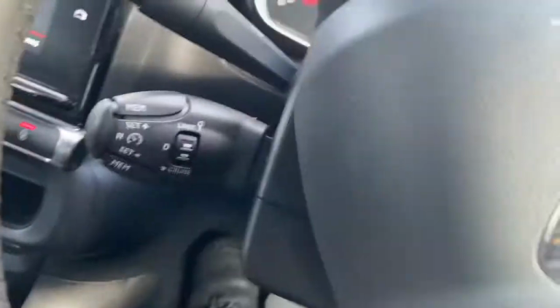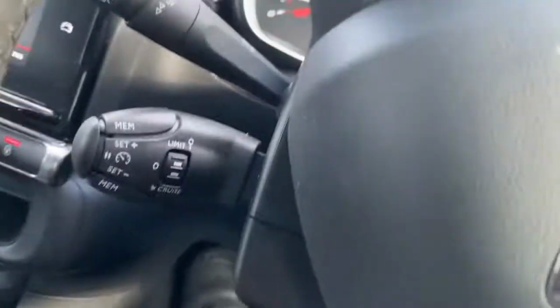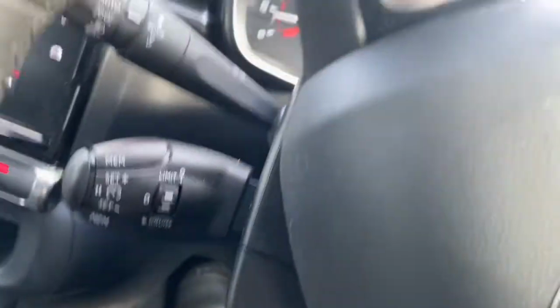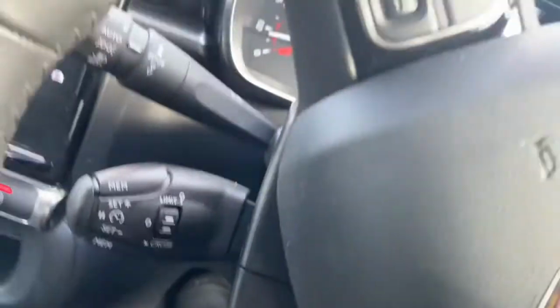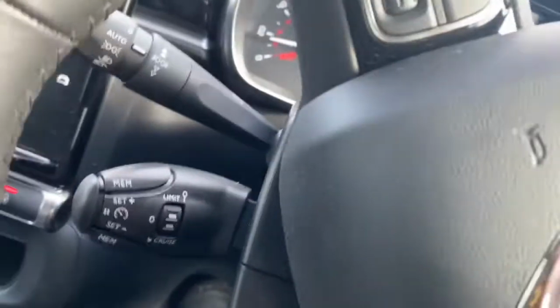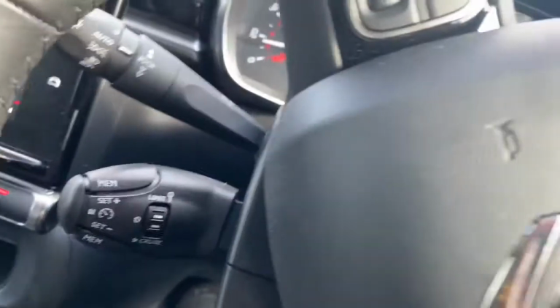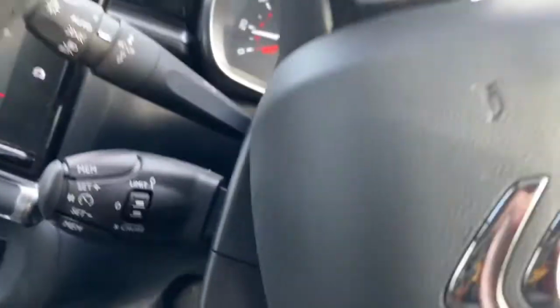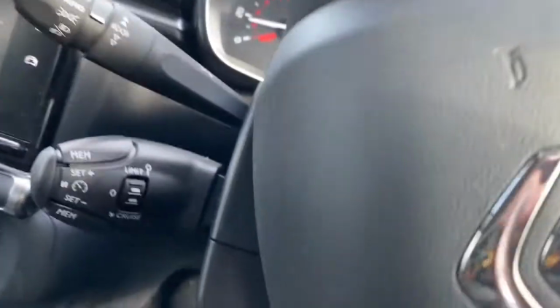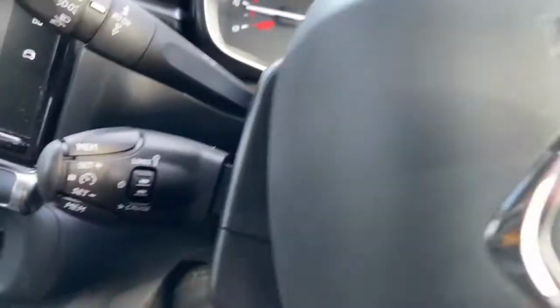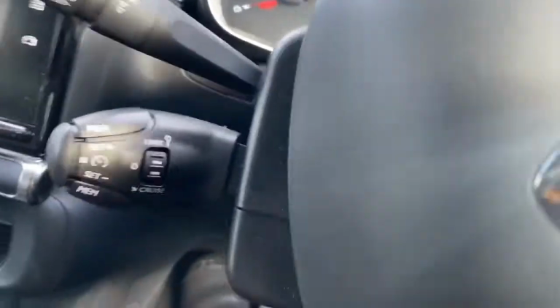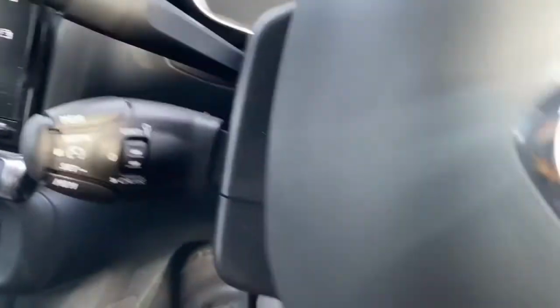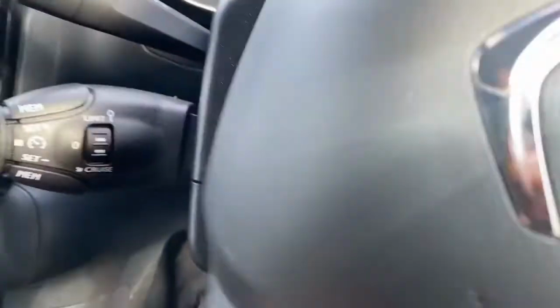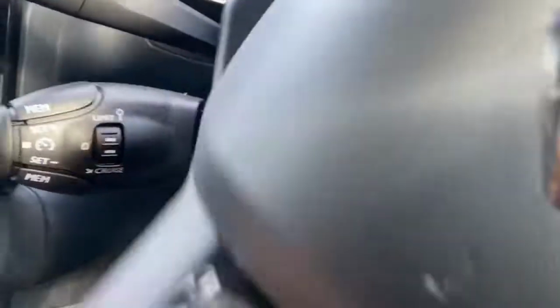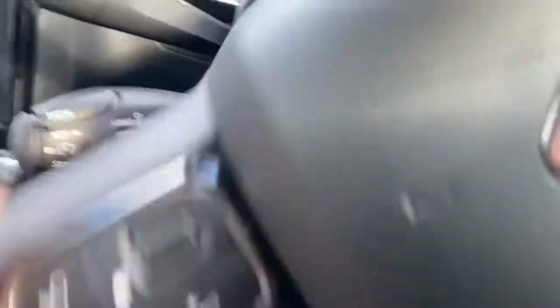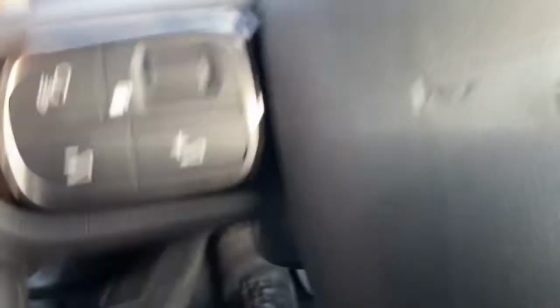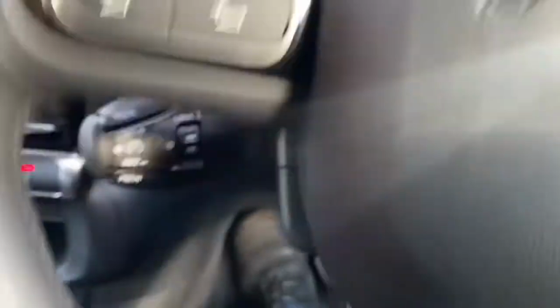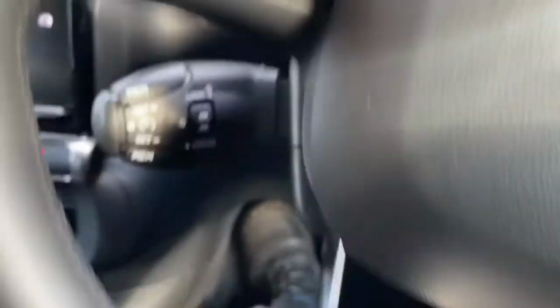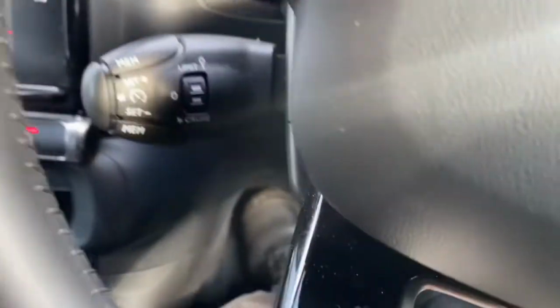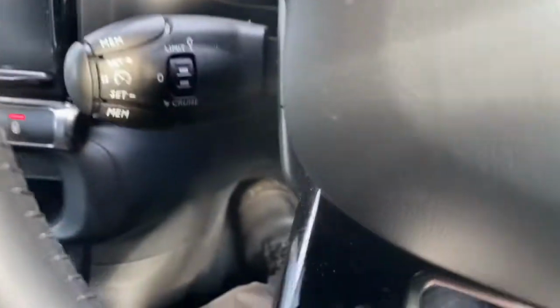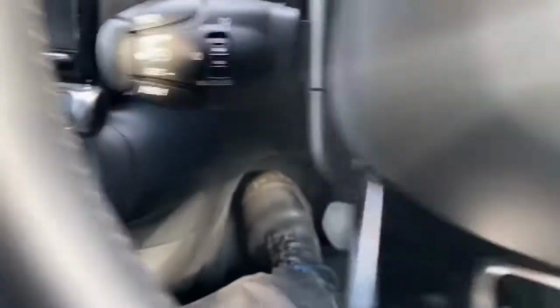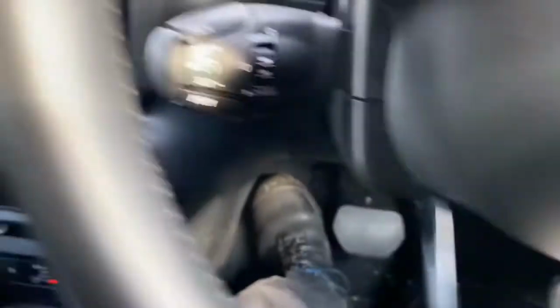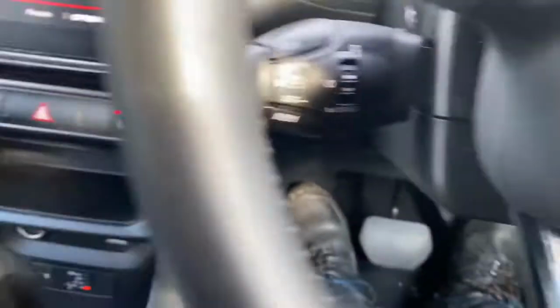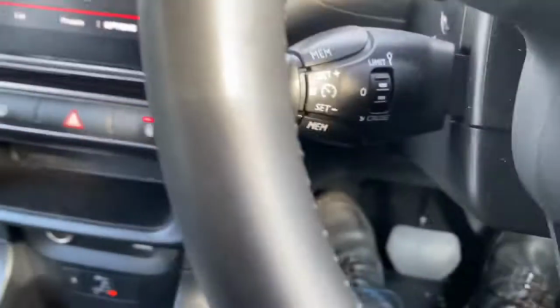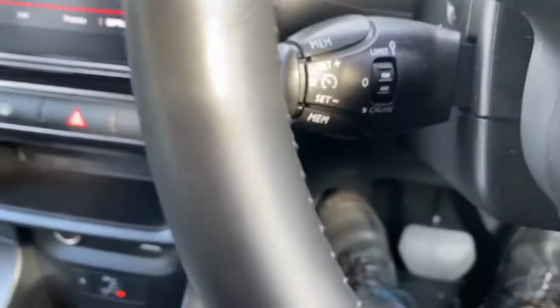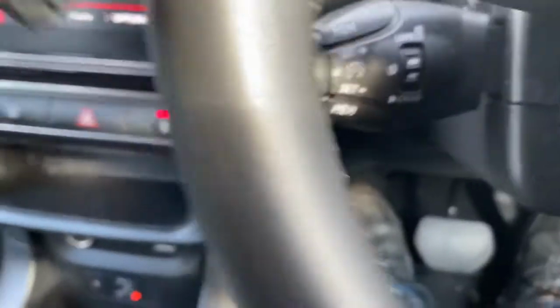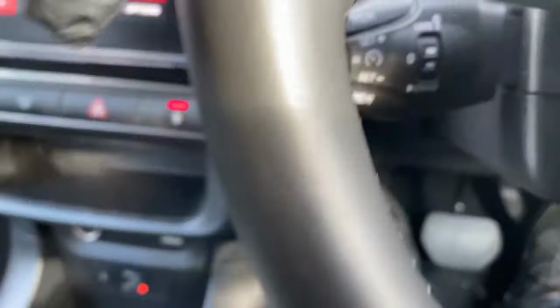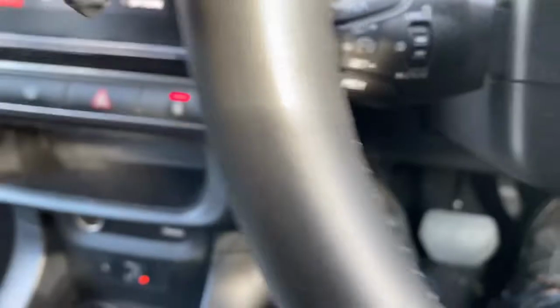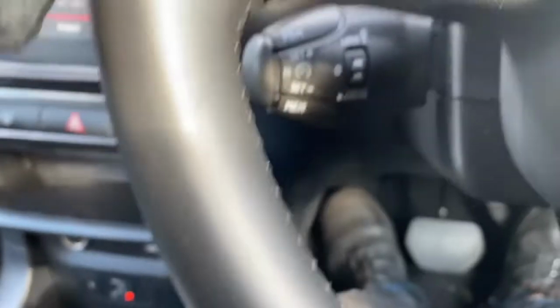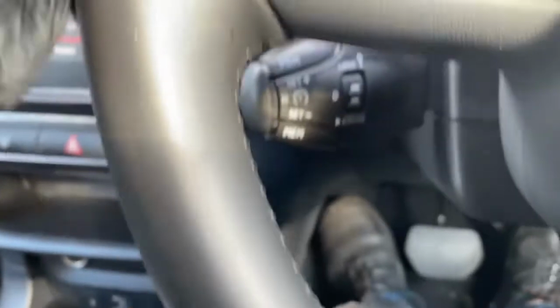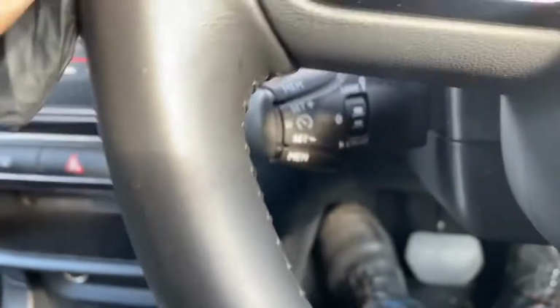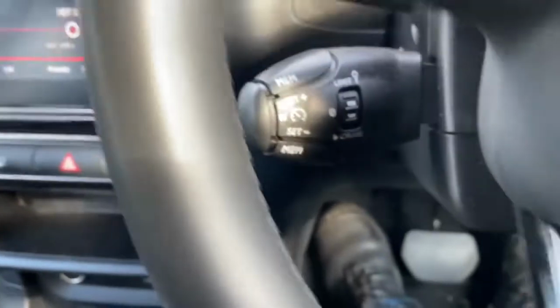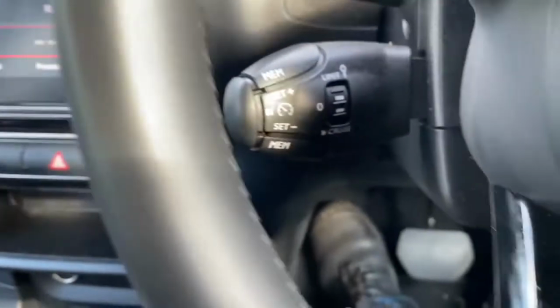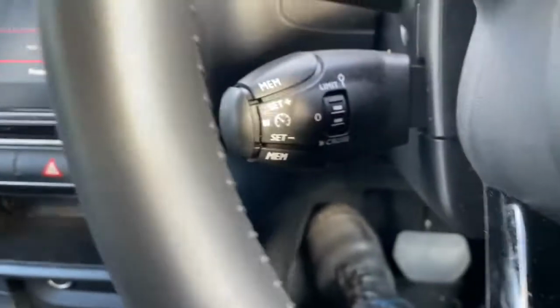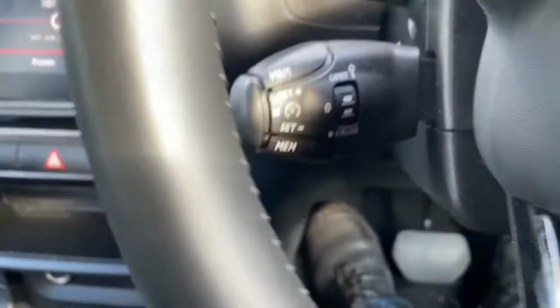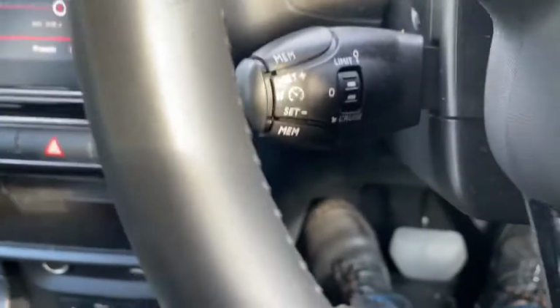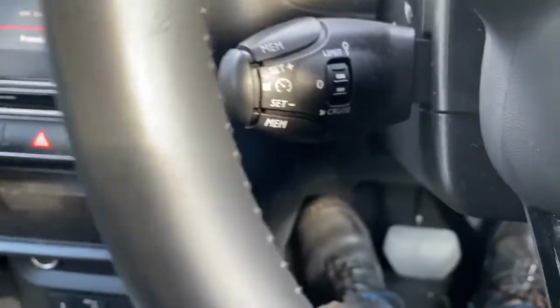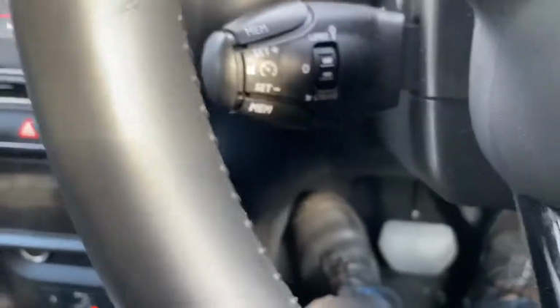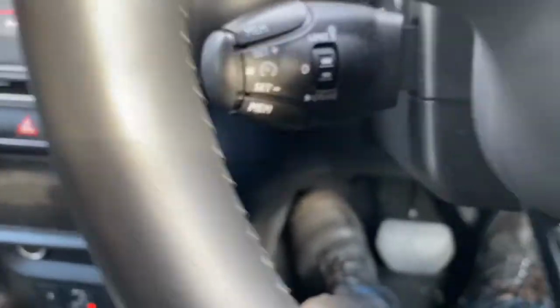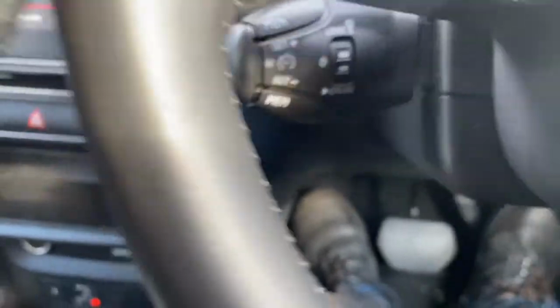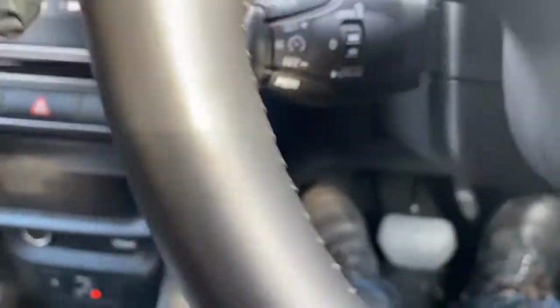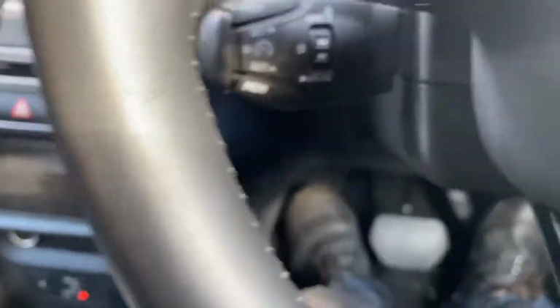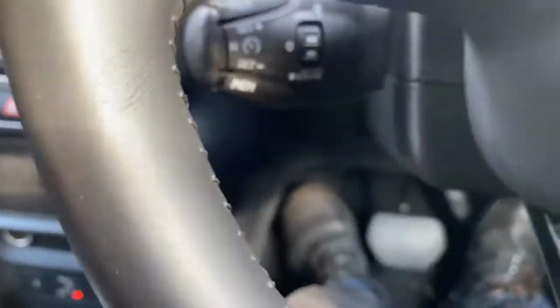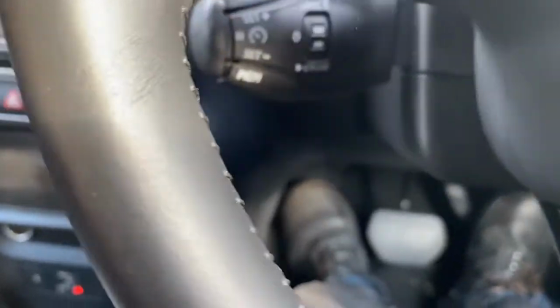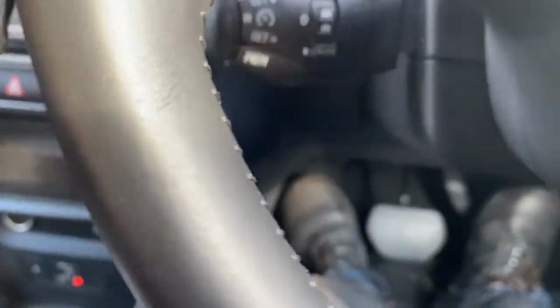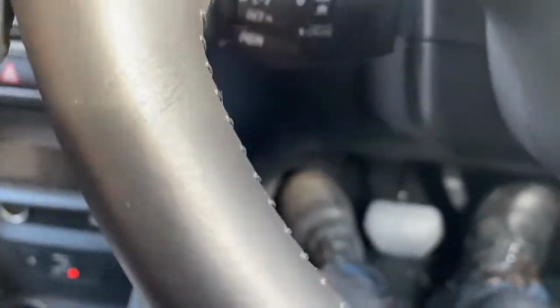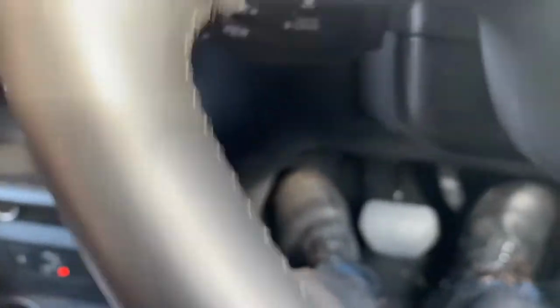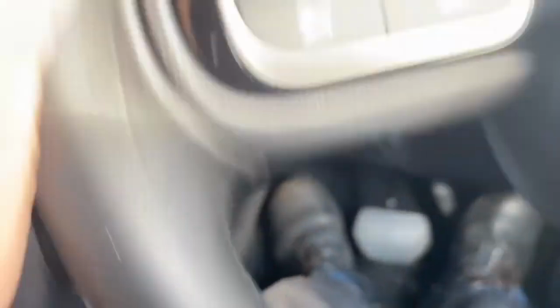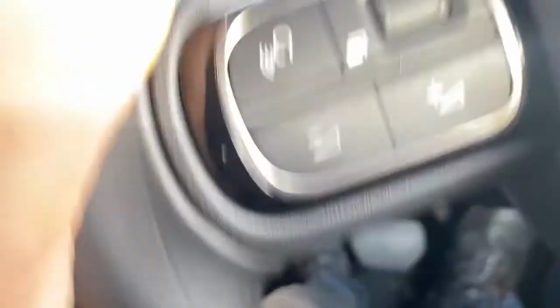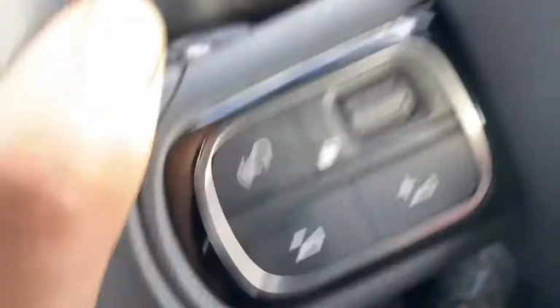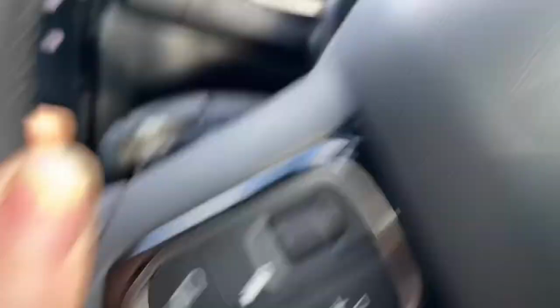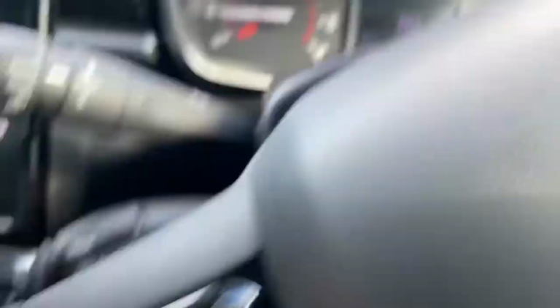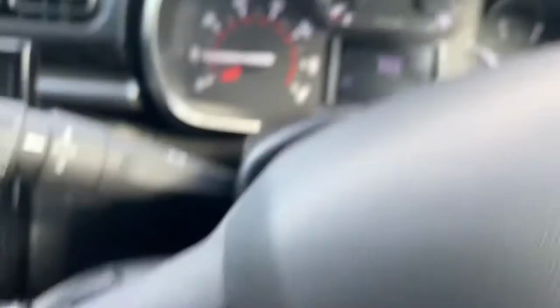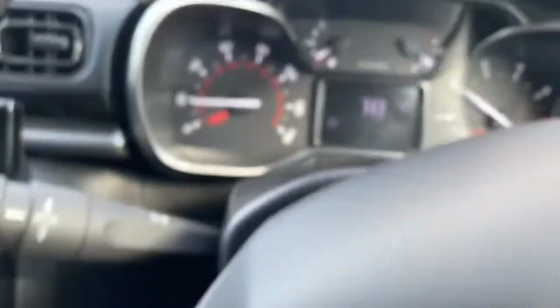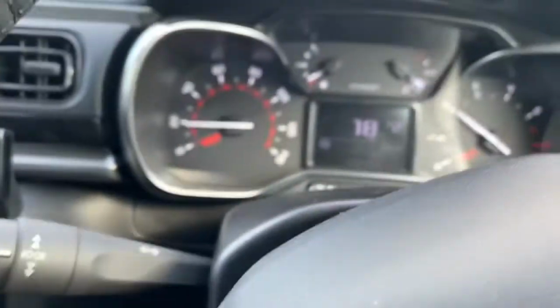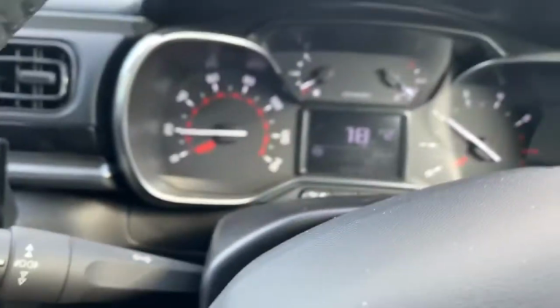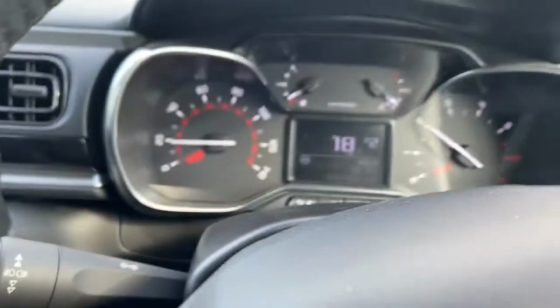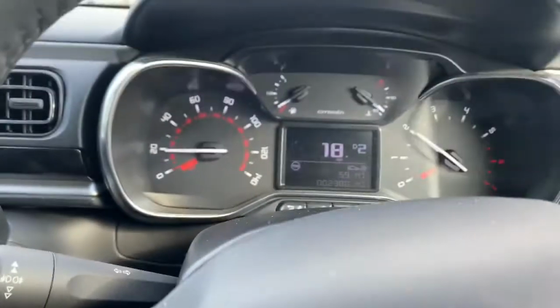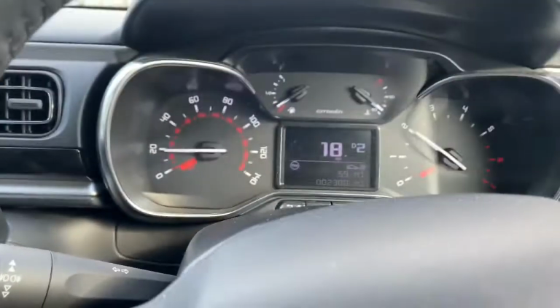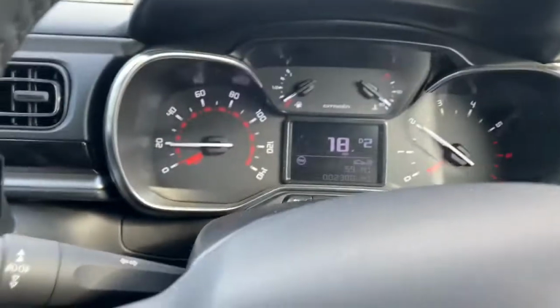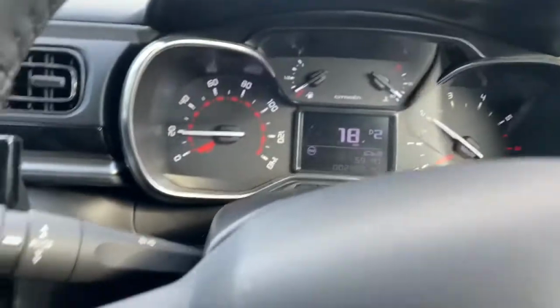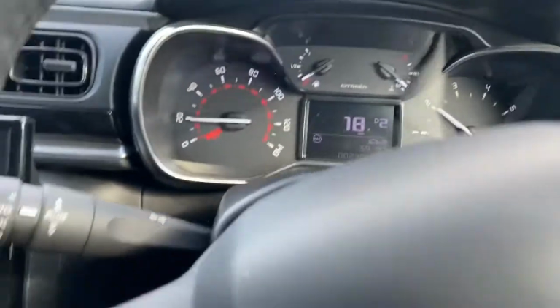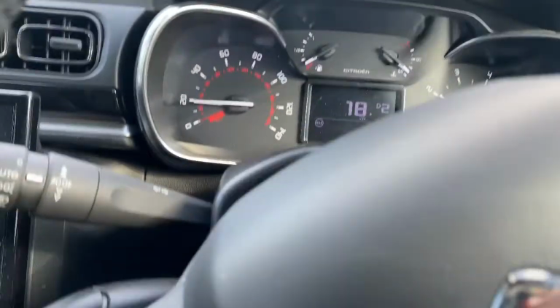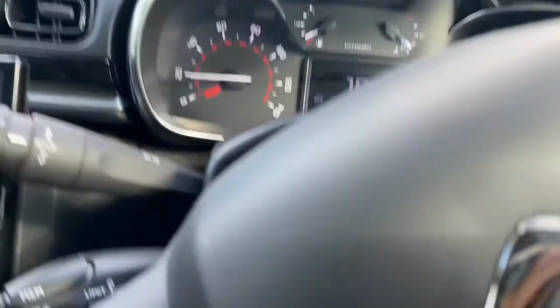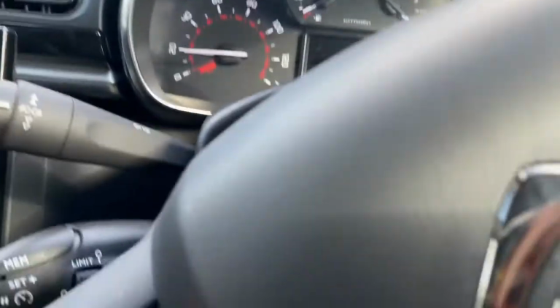Cruise control is standard as well, as you can see — the cruise buttons right there. There are a lot of features on this vehicle.